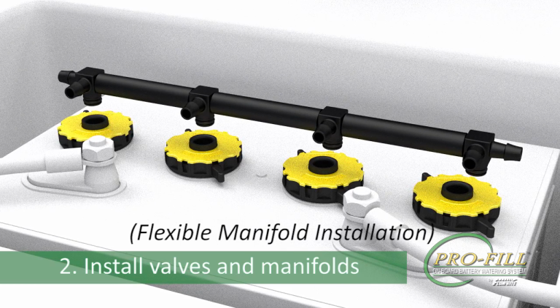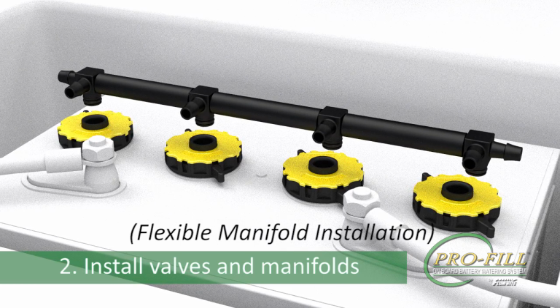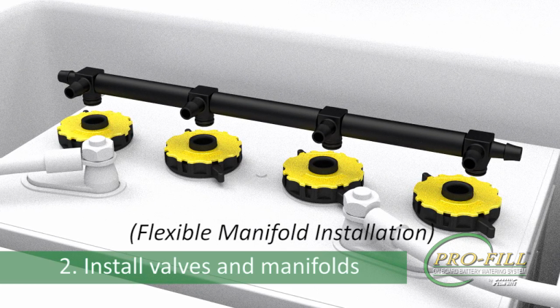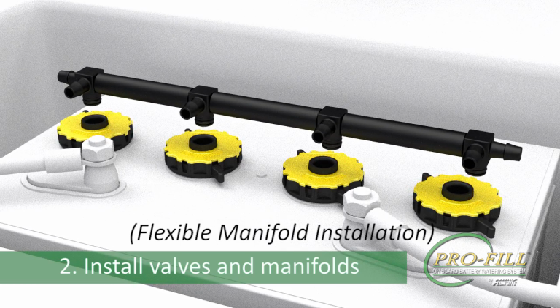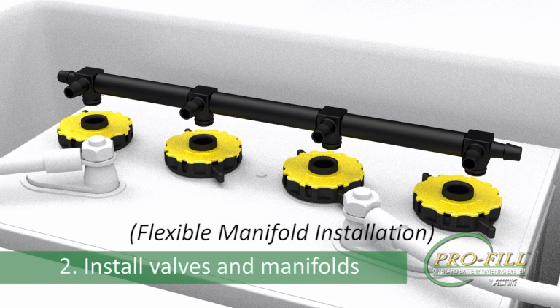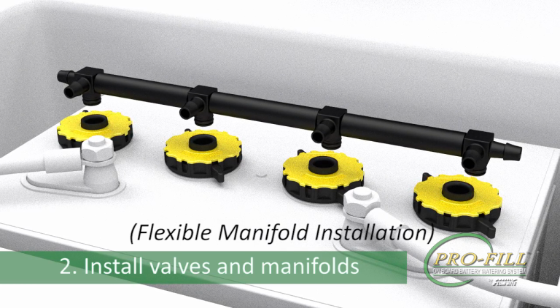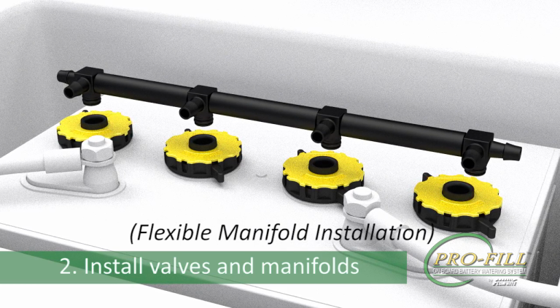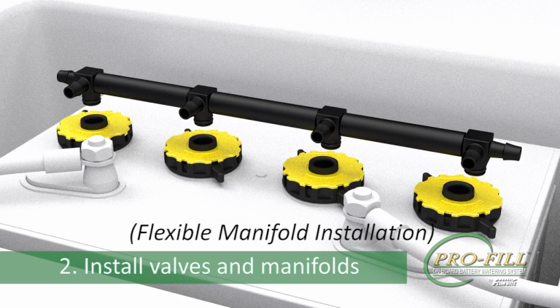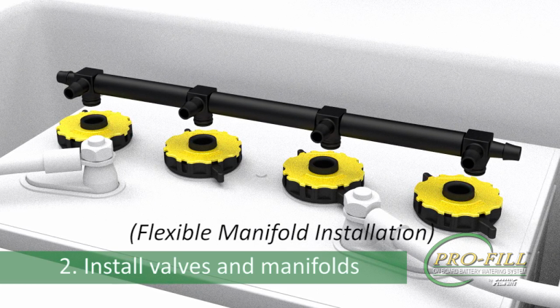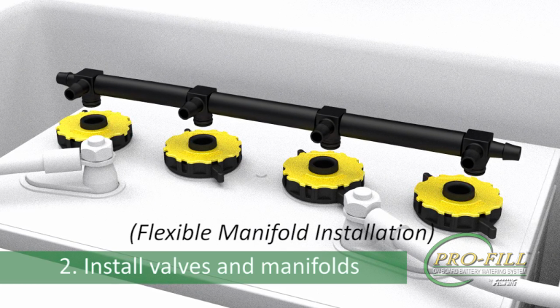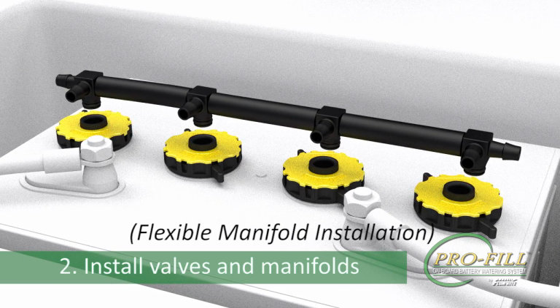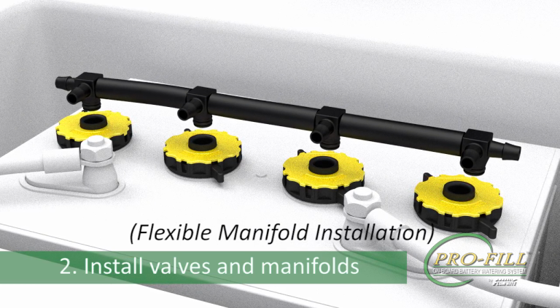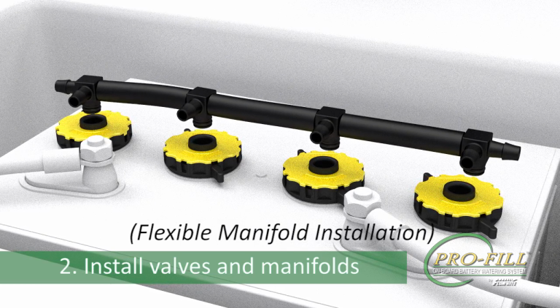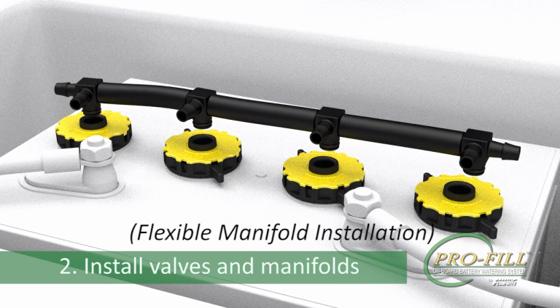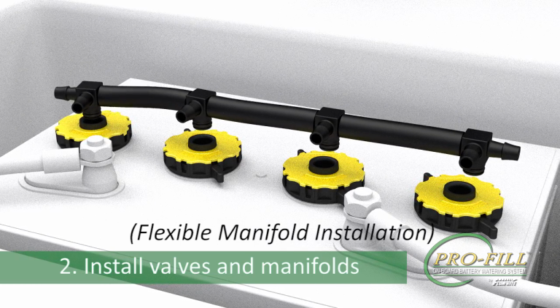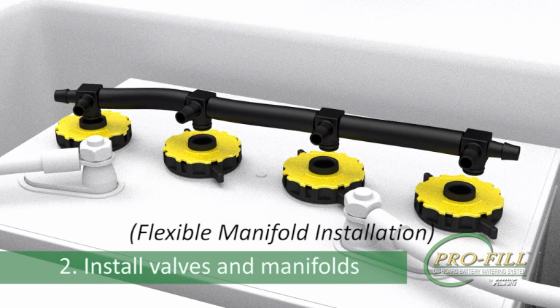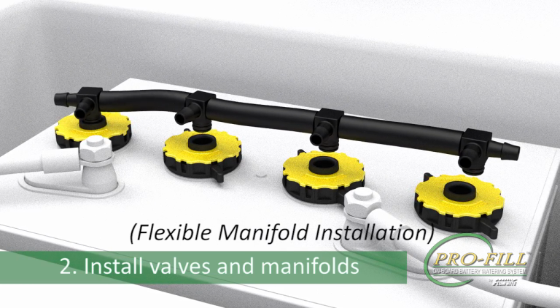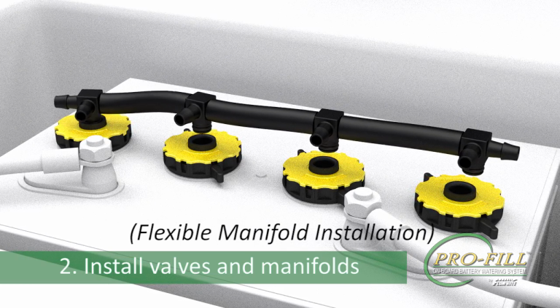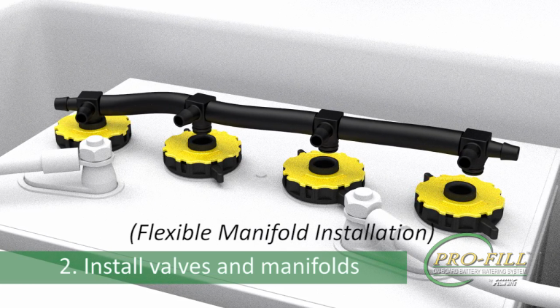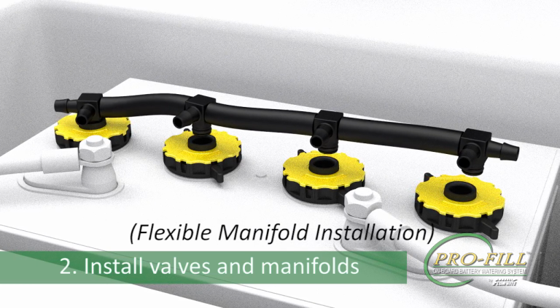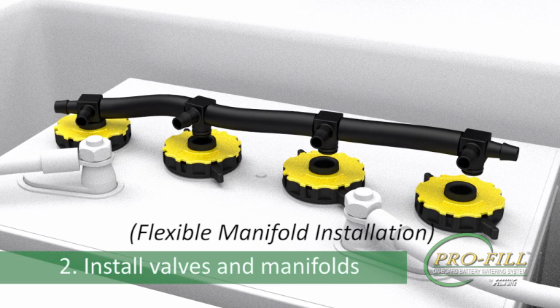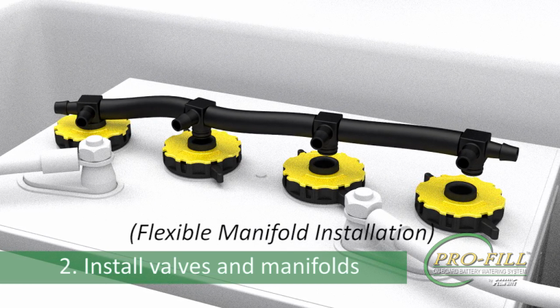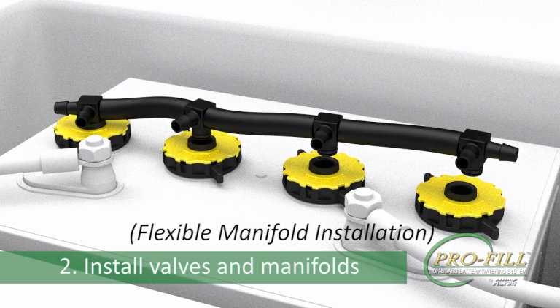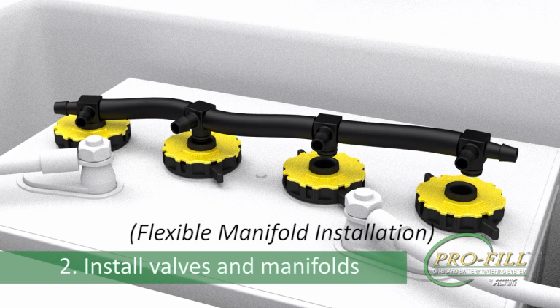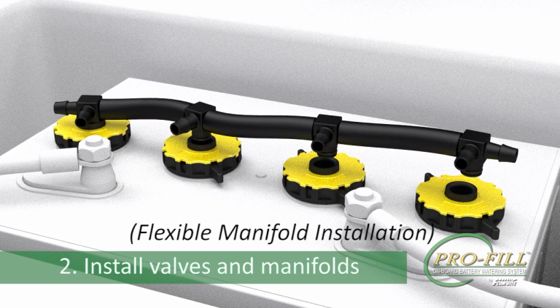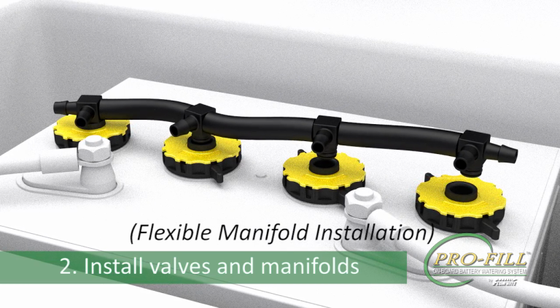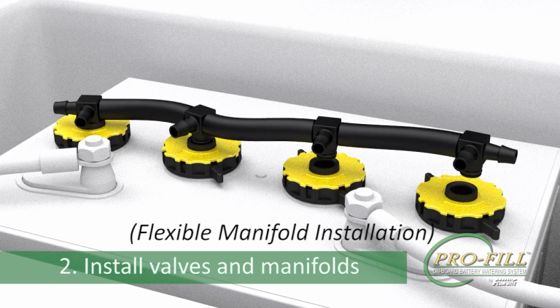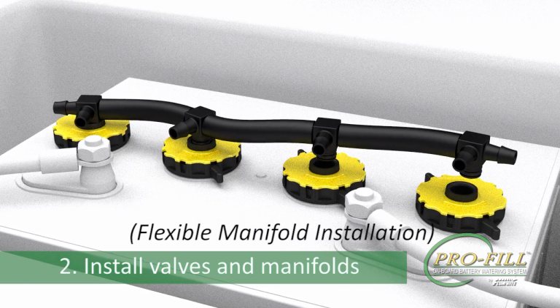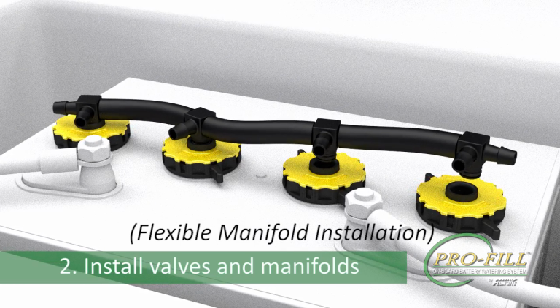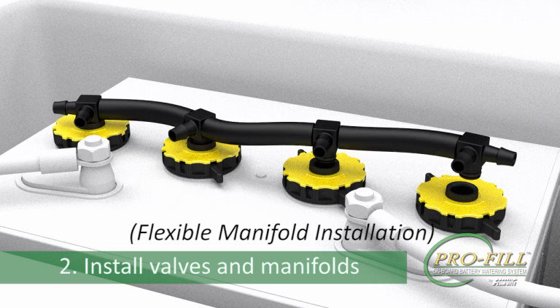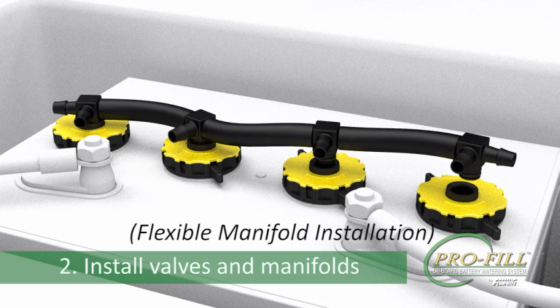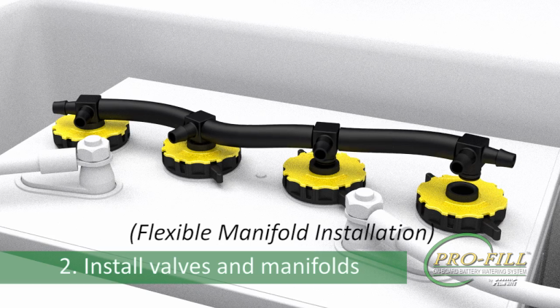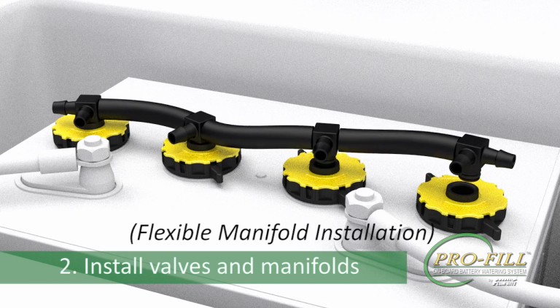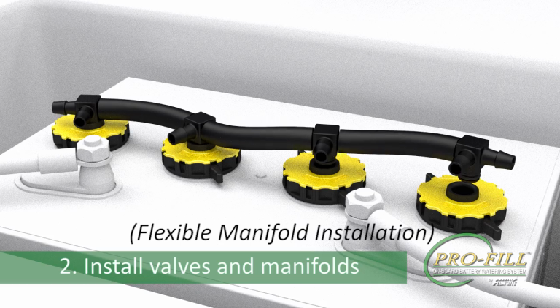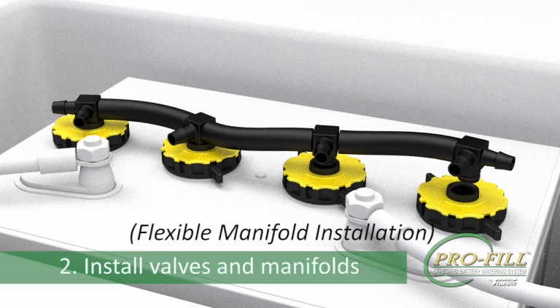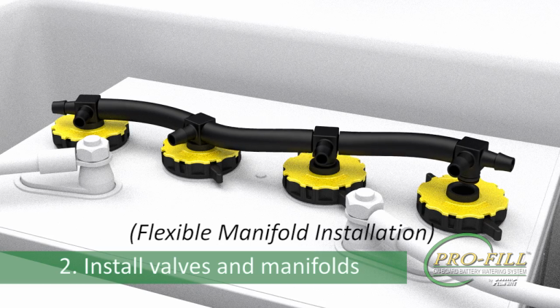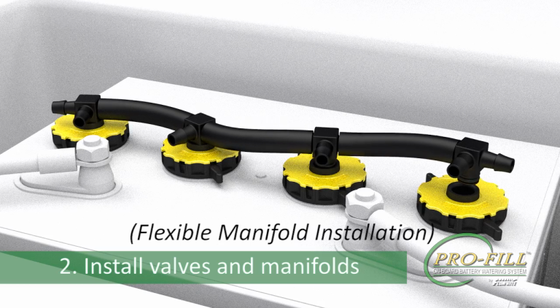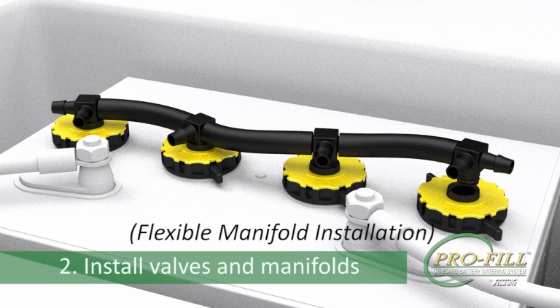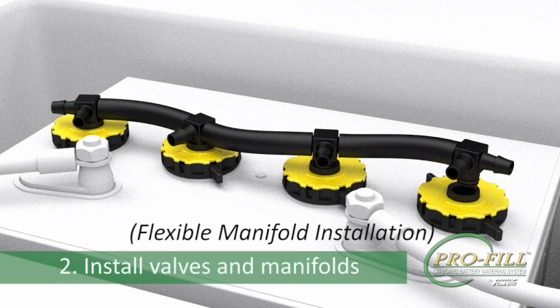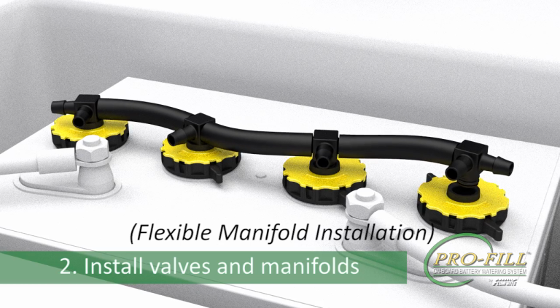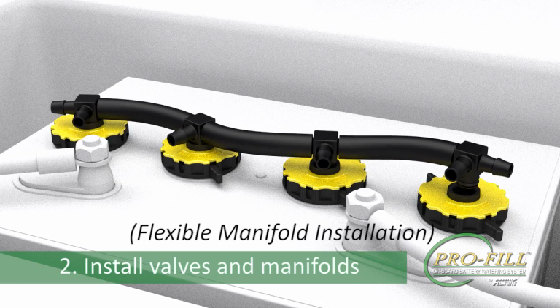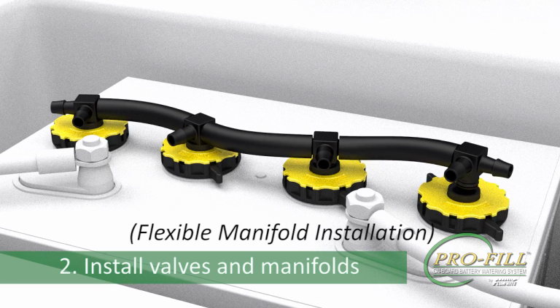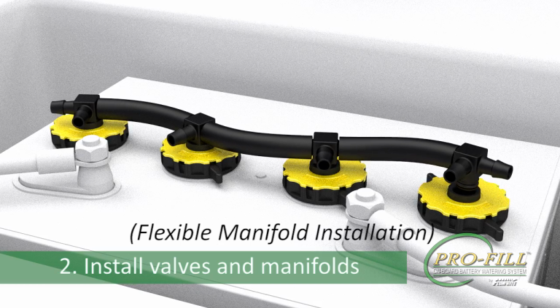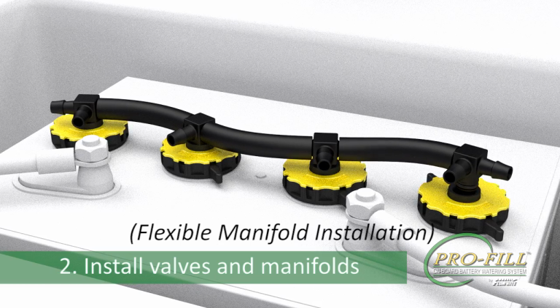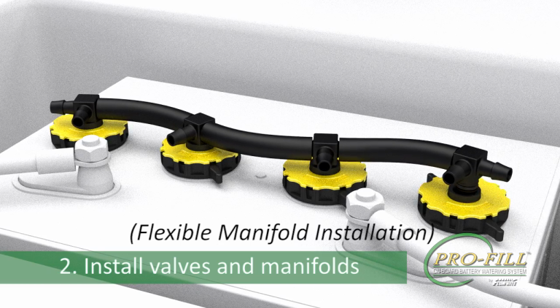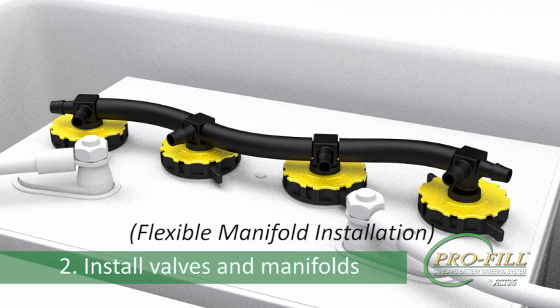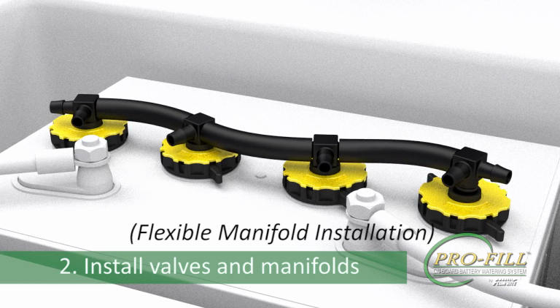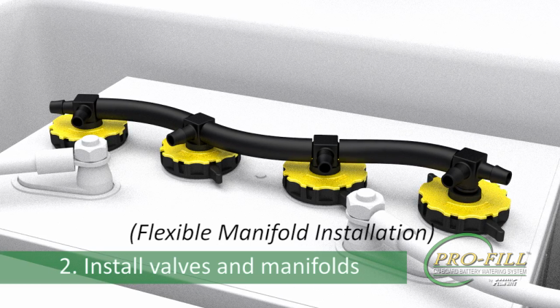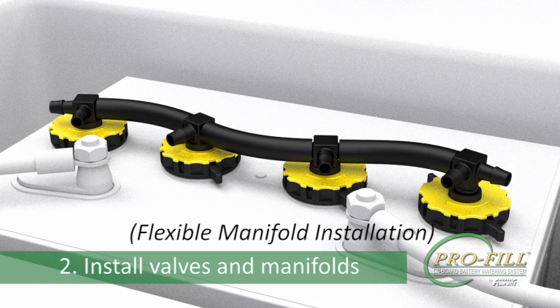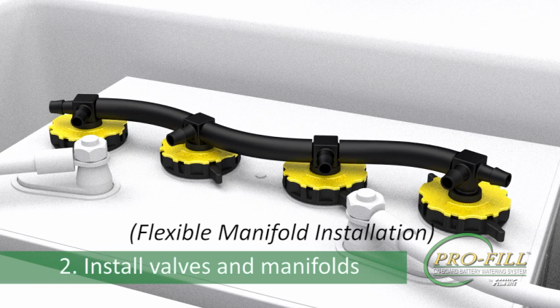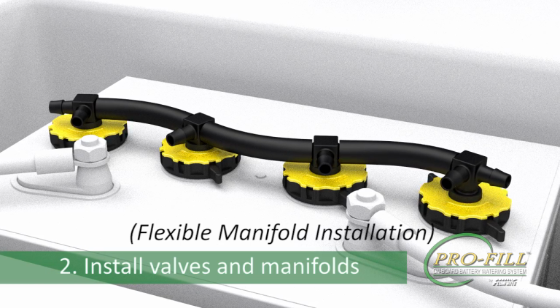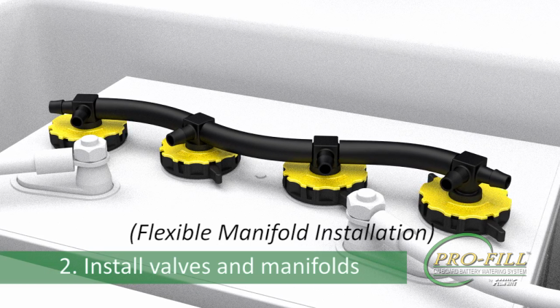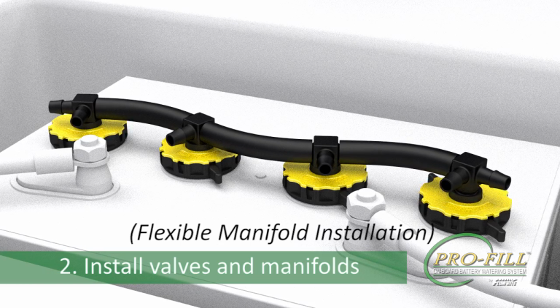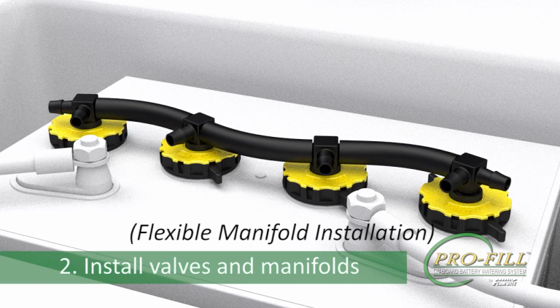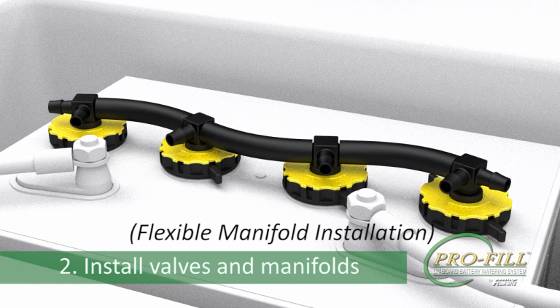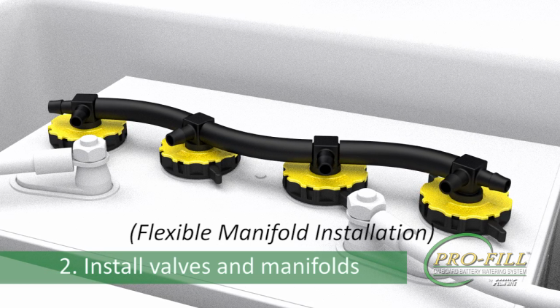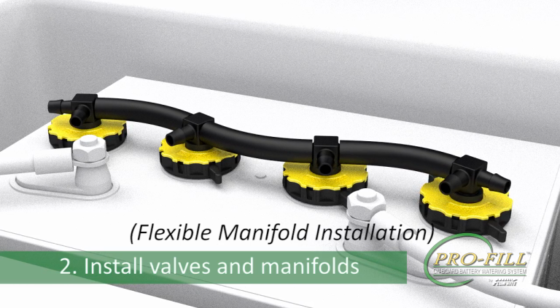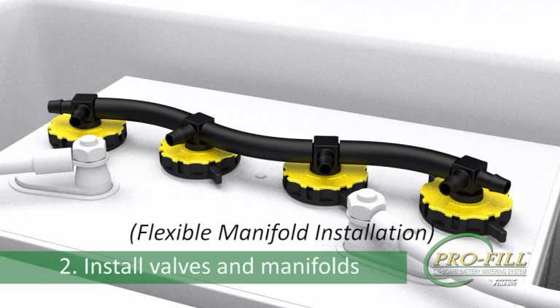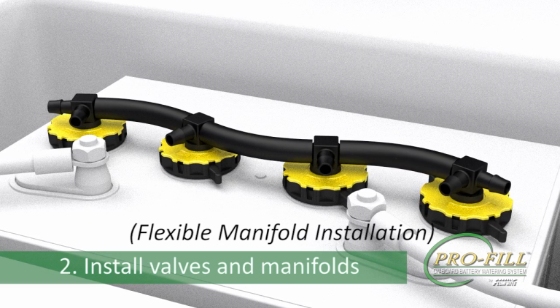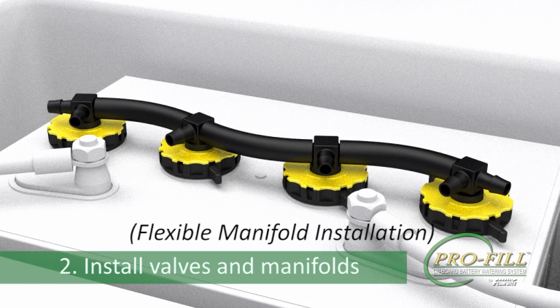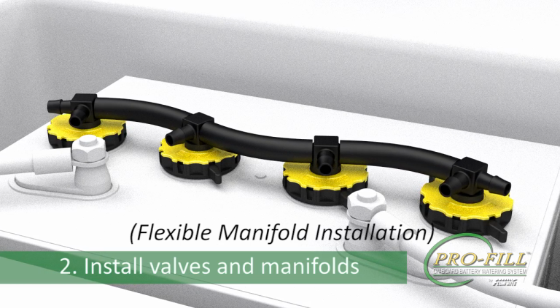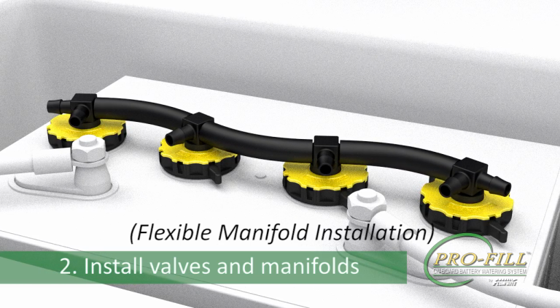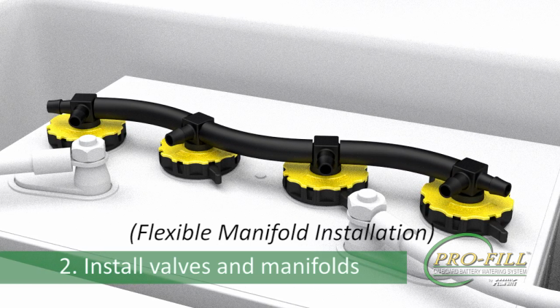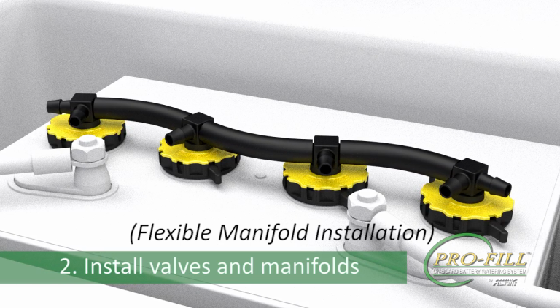Carefully rotate each swivel and push until it snaps into place. Allow the tubing to bend in a natural curve to accommodate your specific cell spacing.